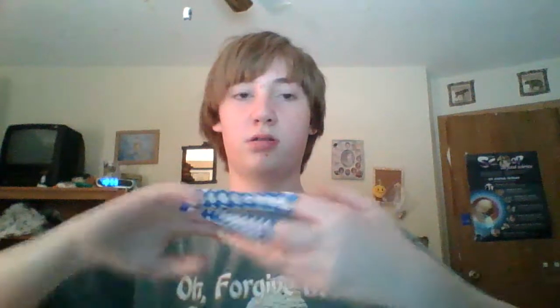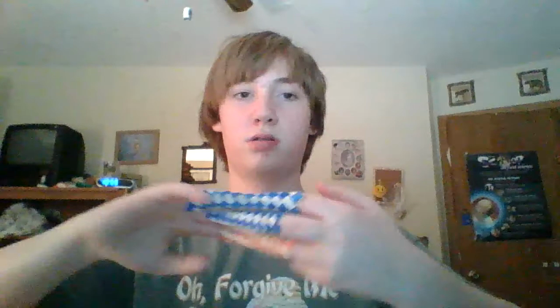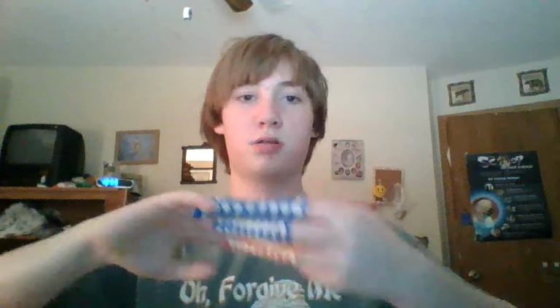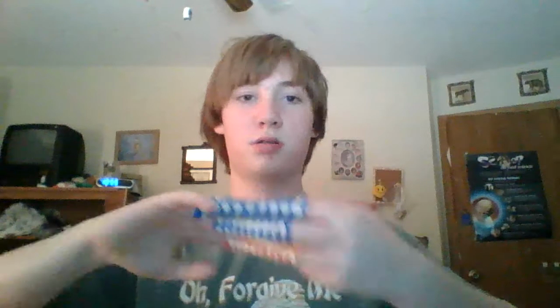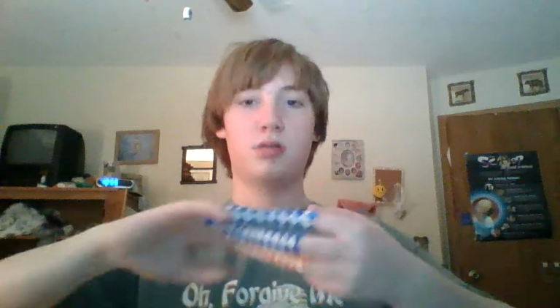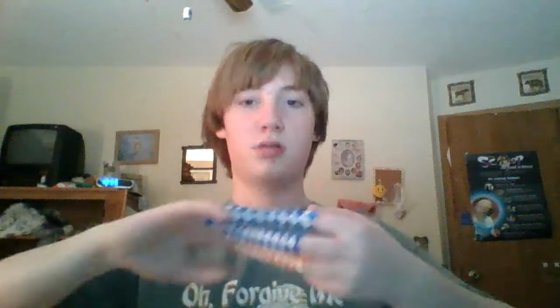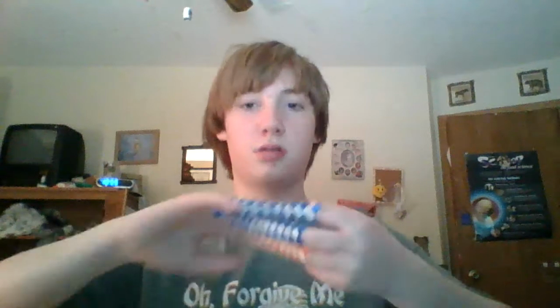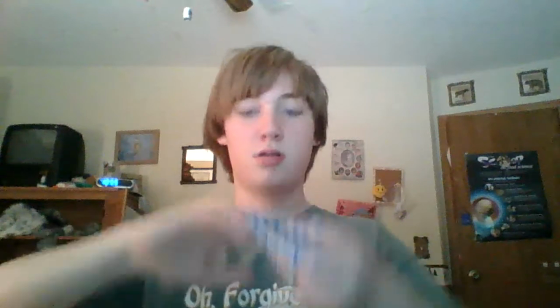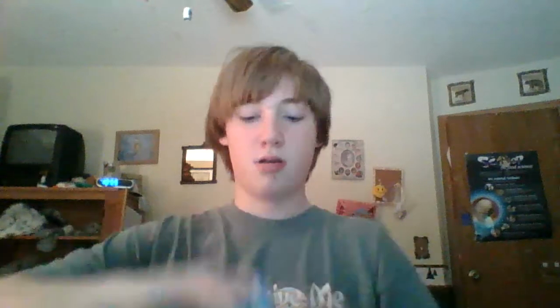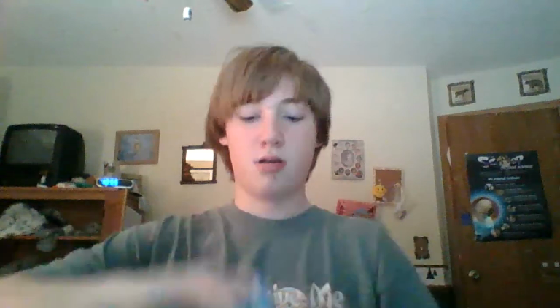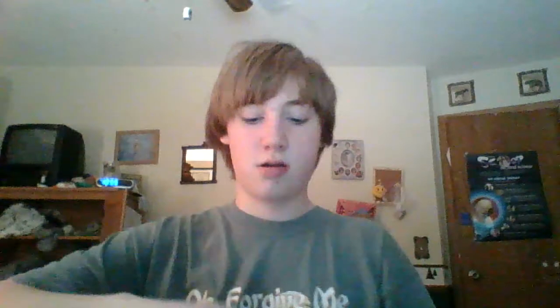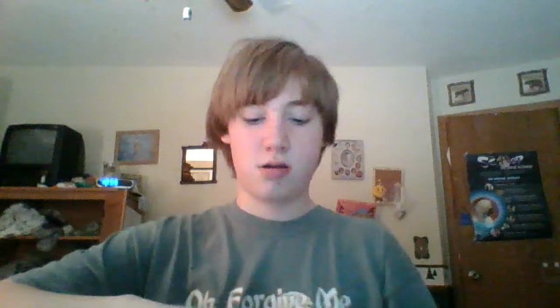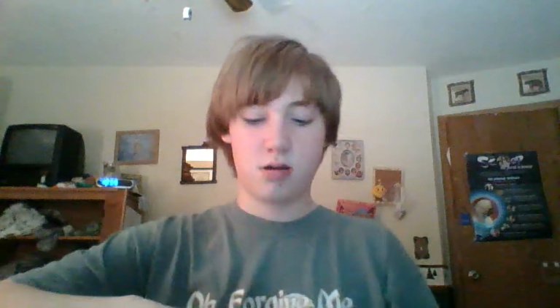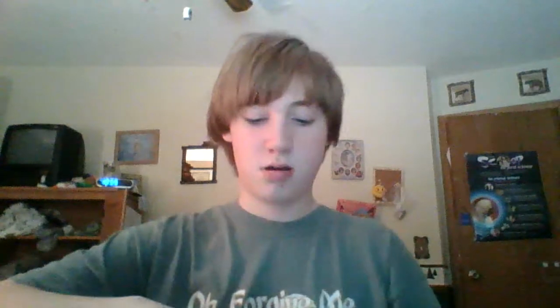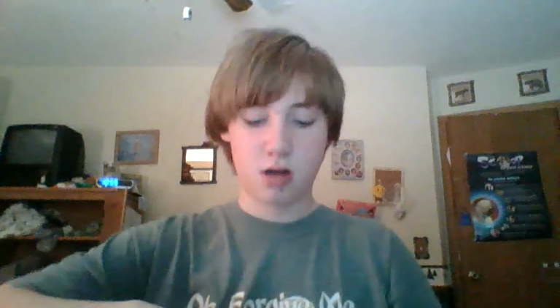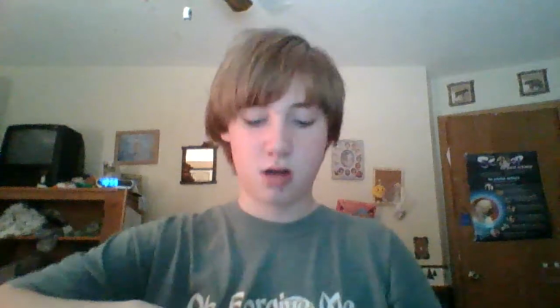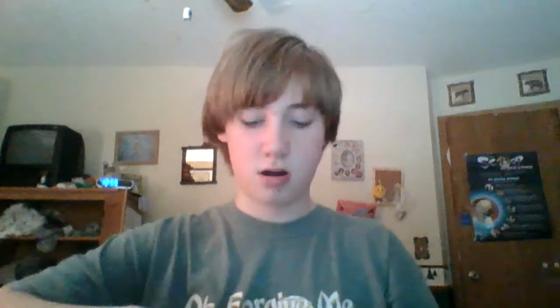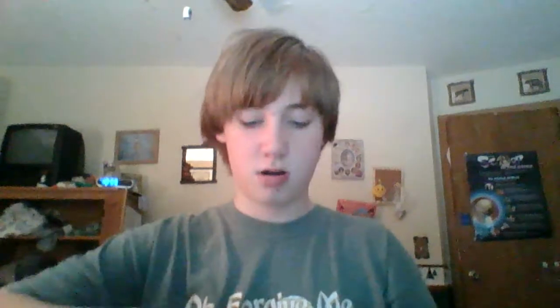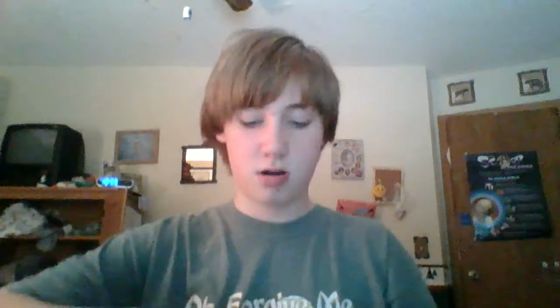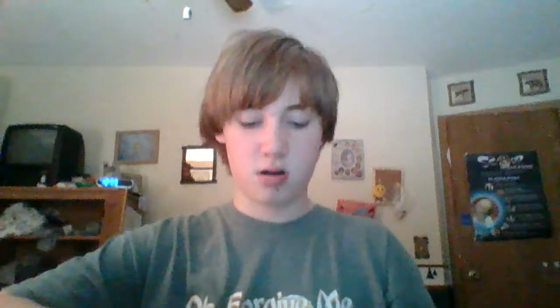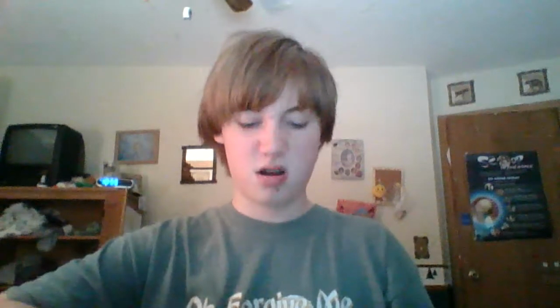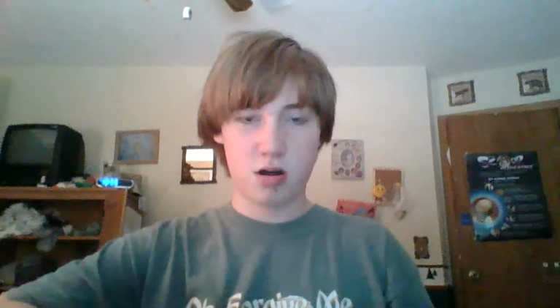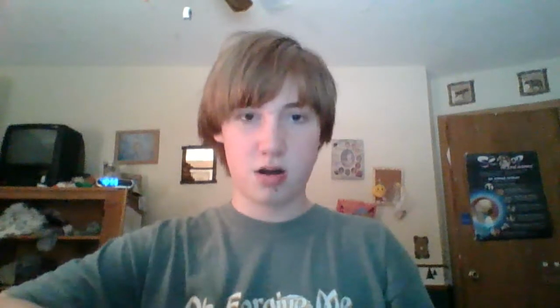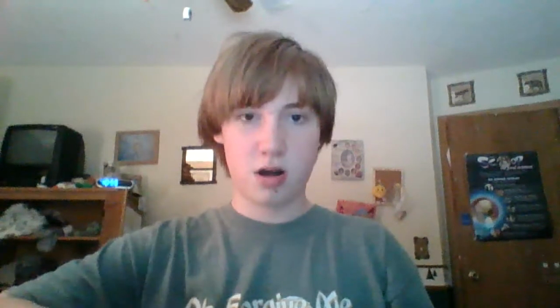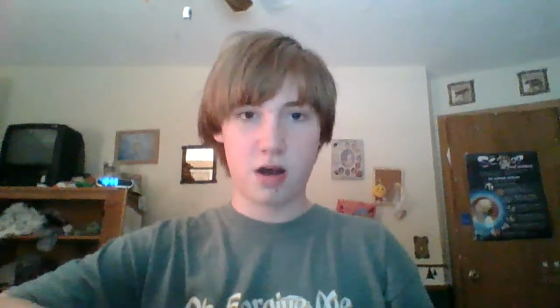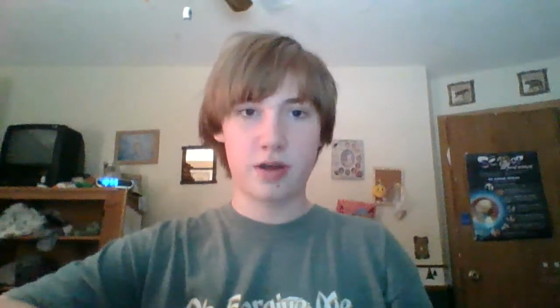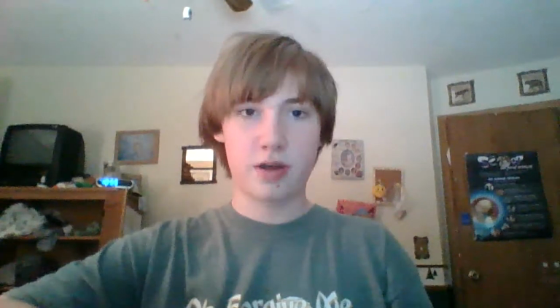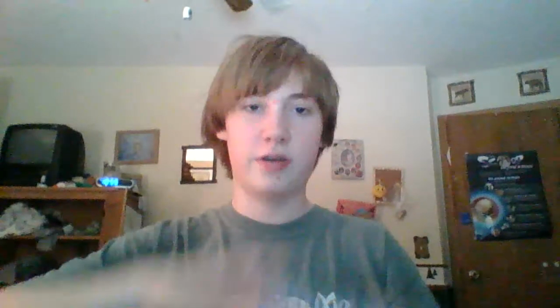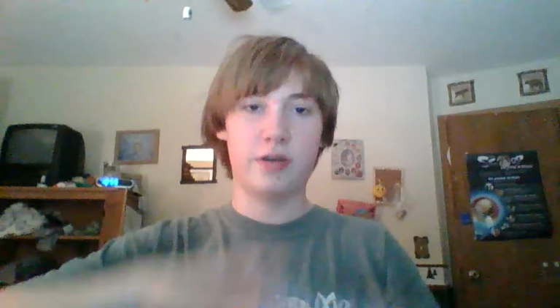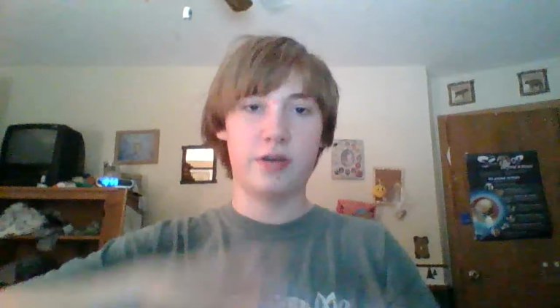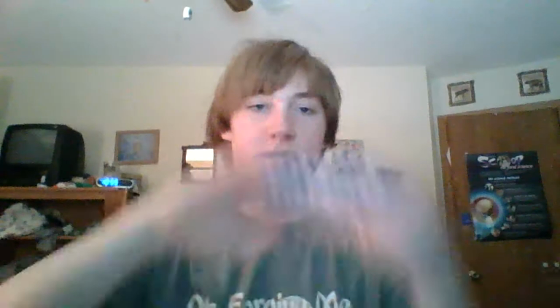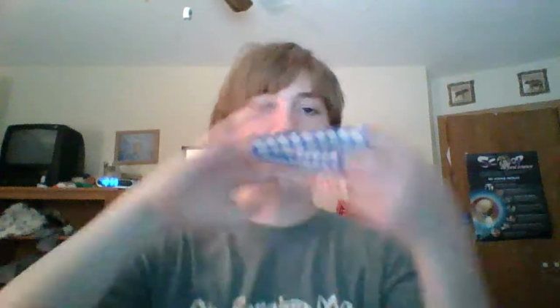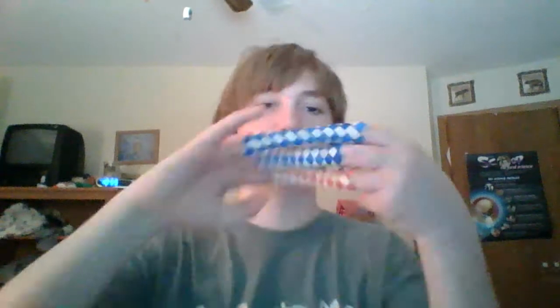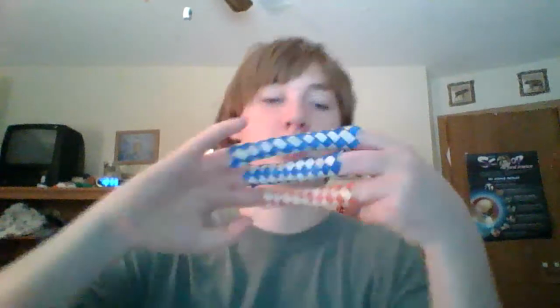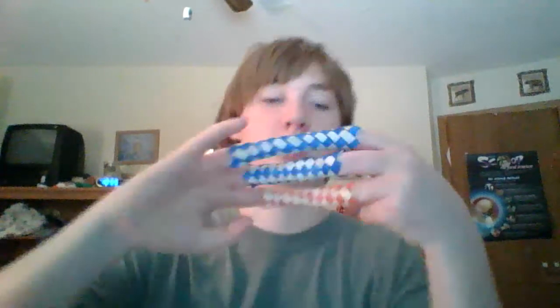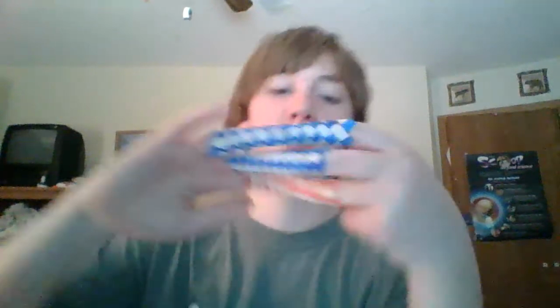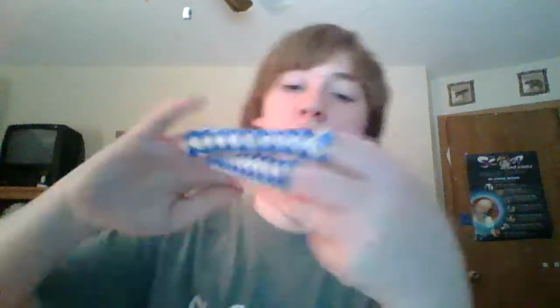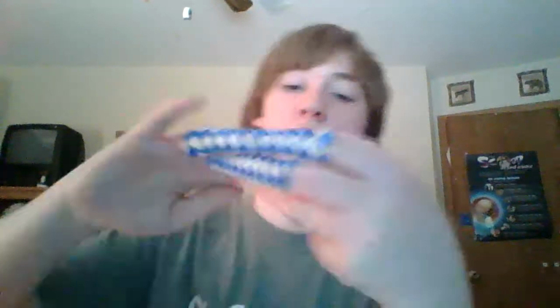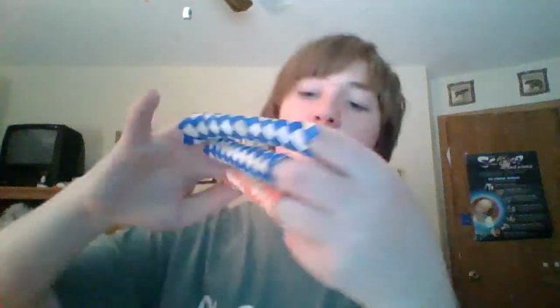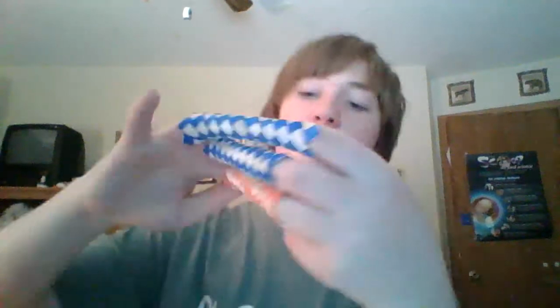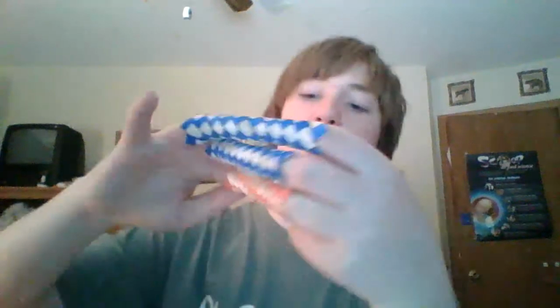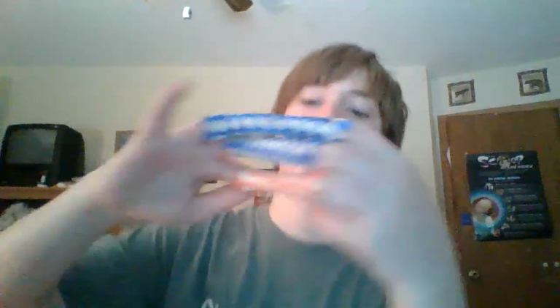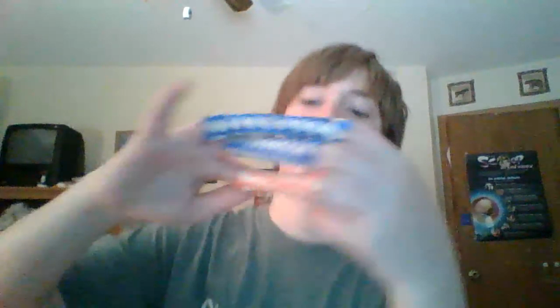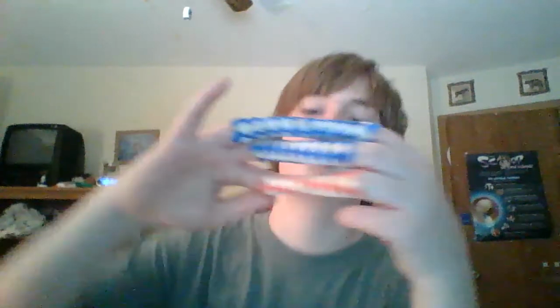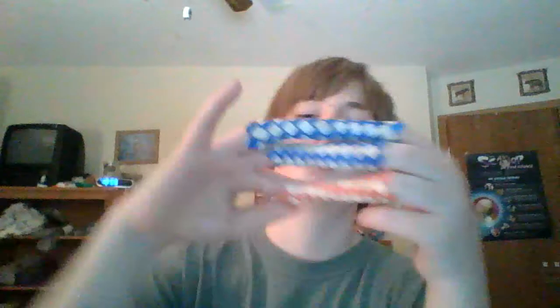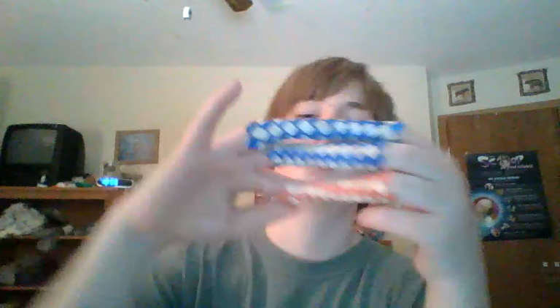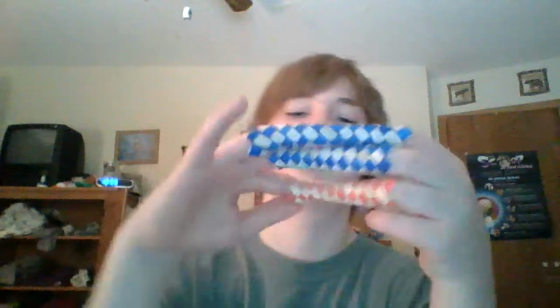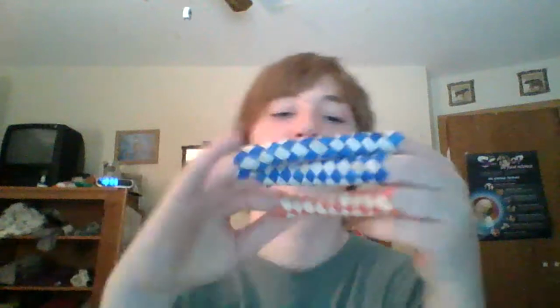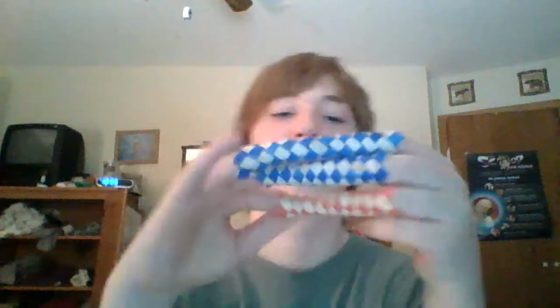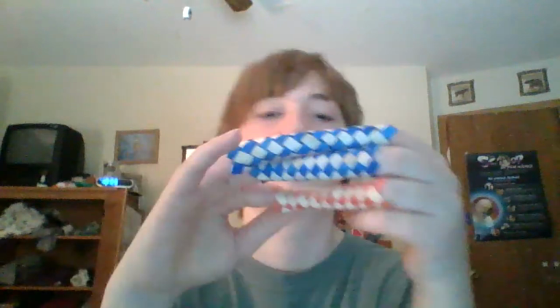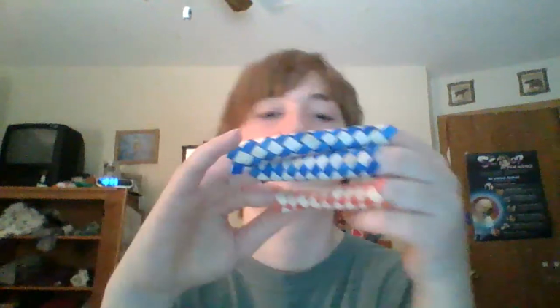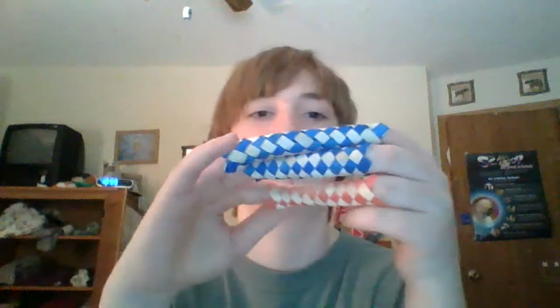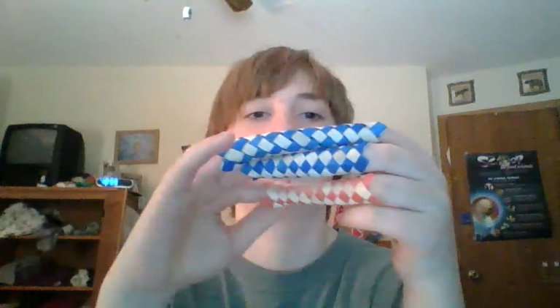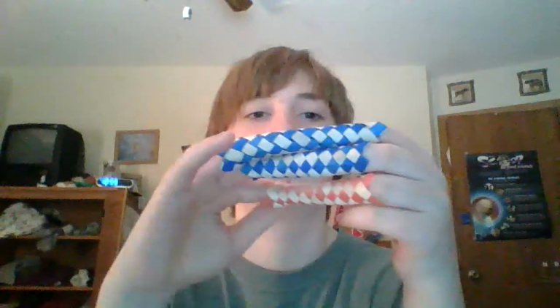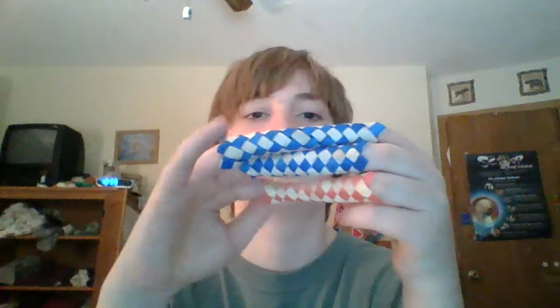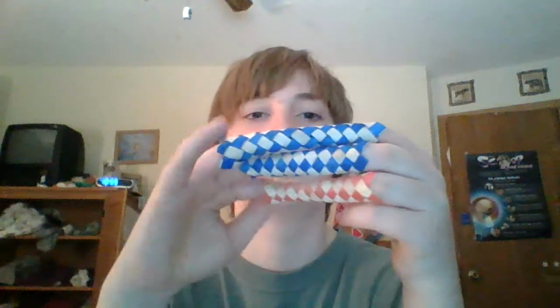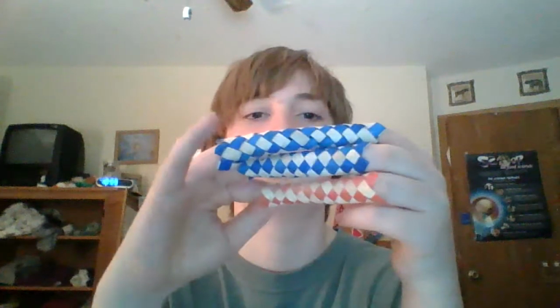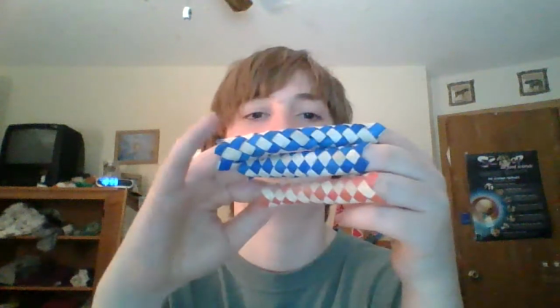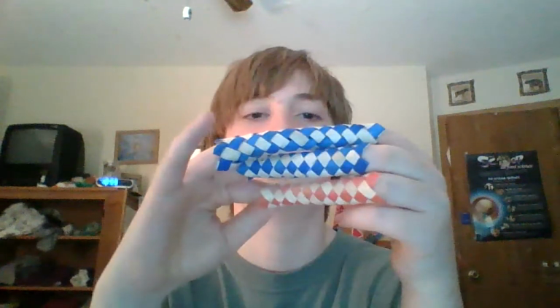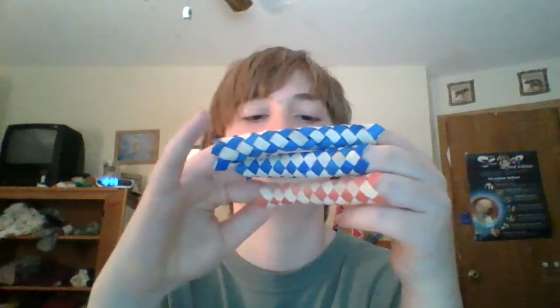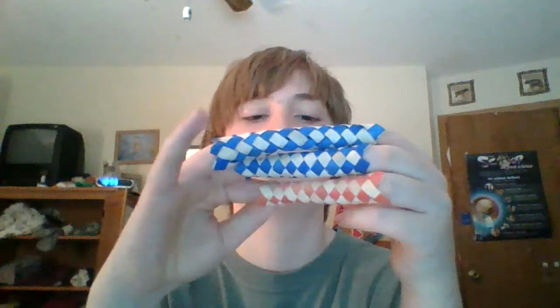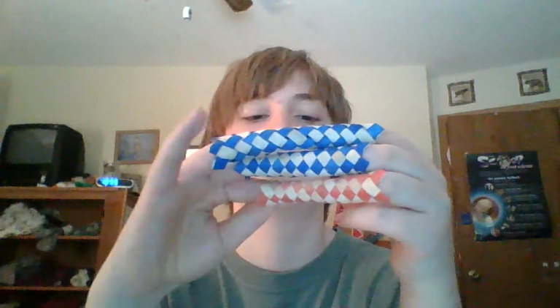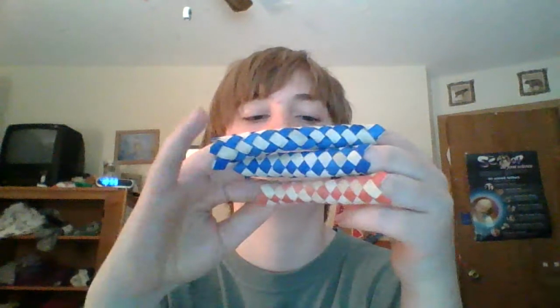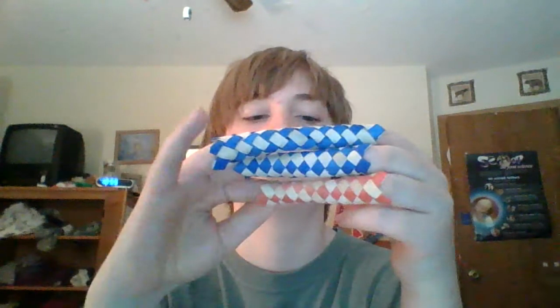Now I have to get out of these. Seriously, this one is easy.